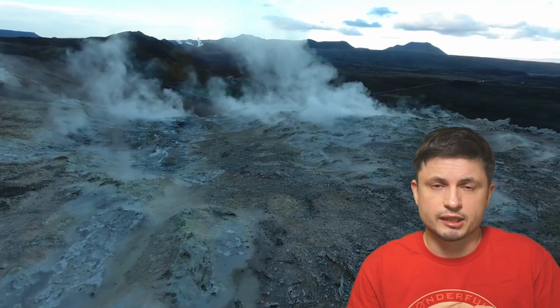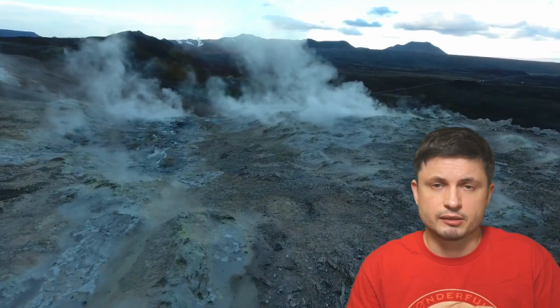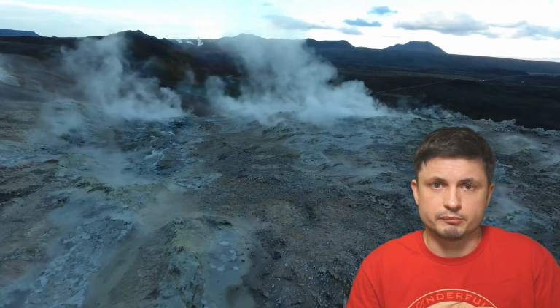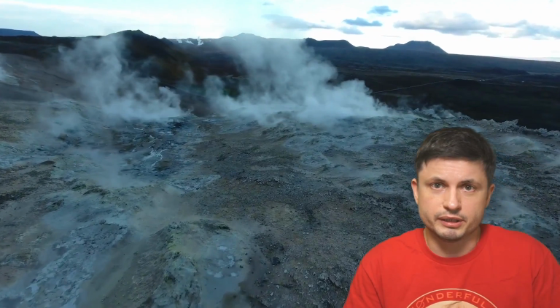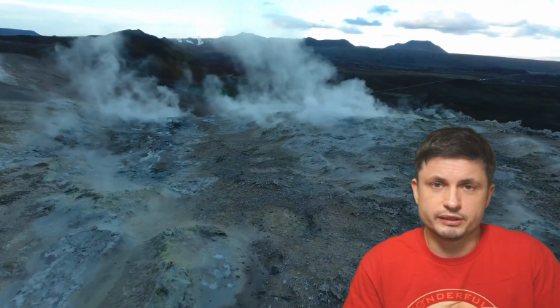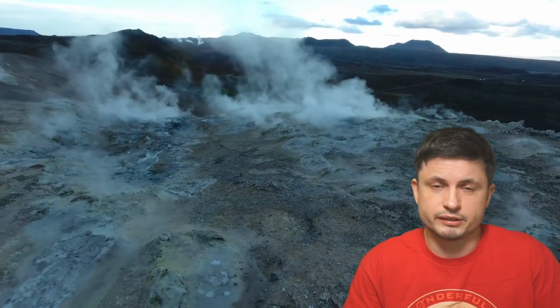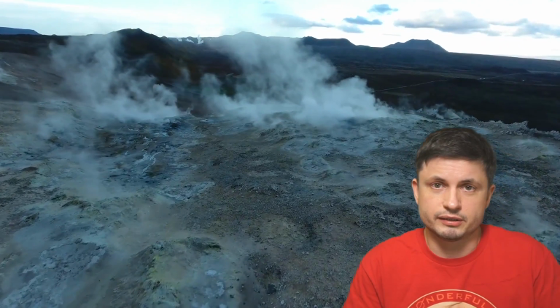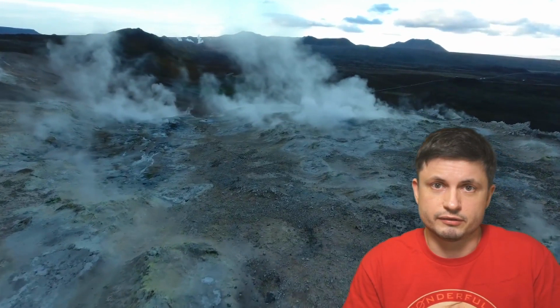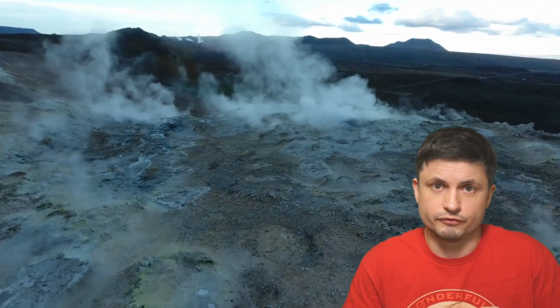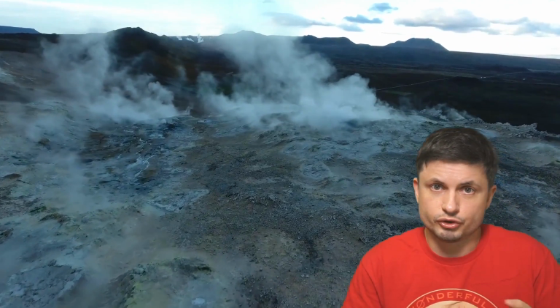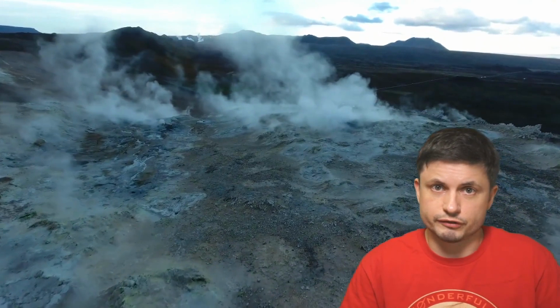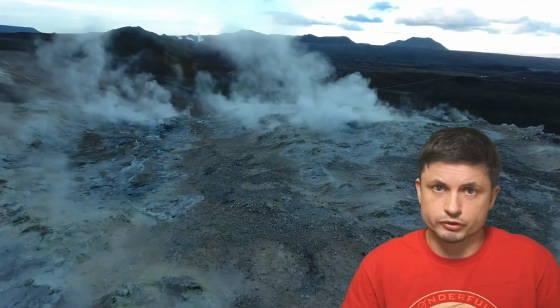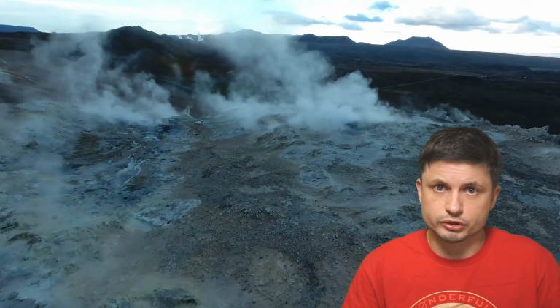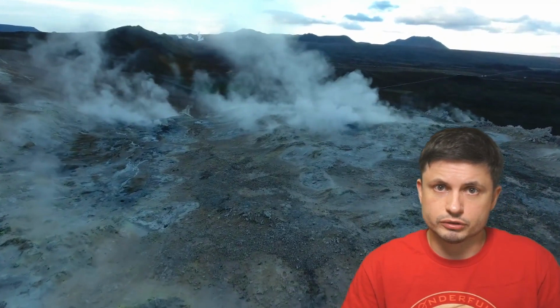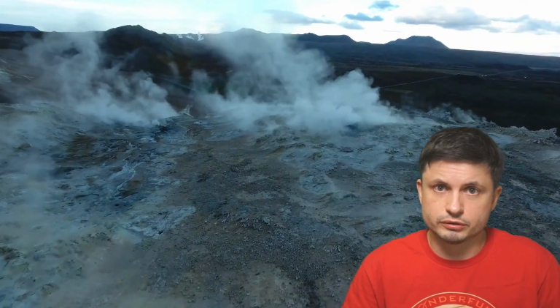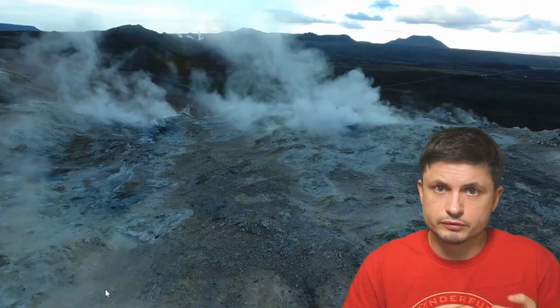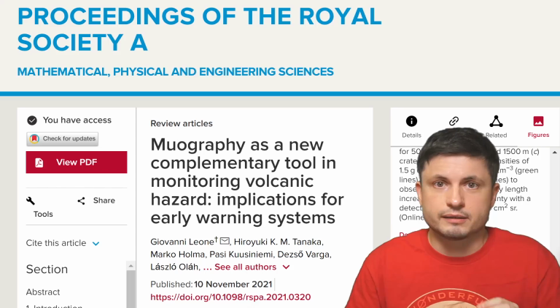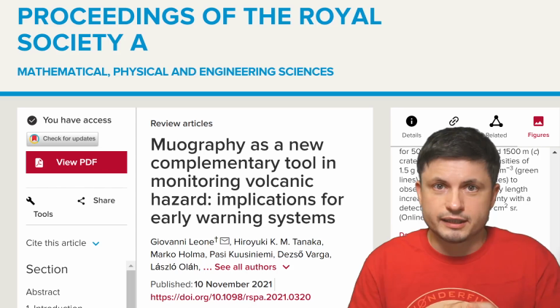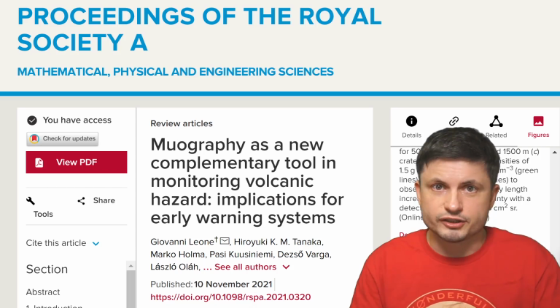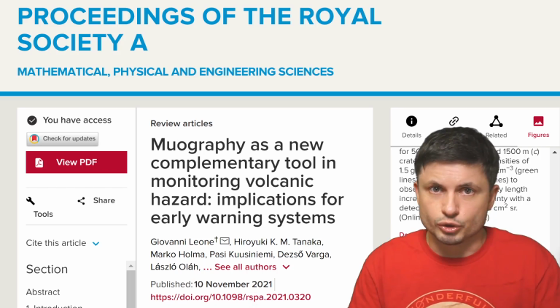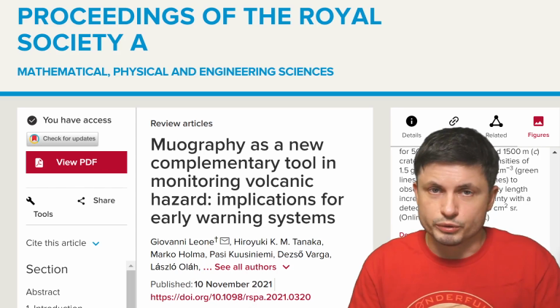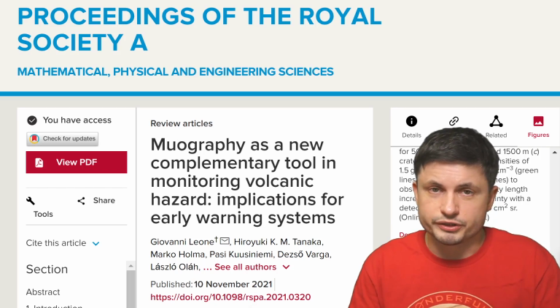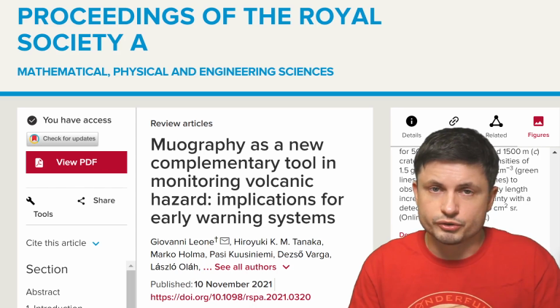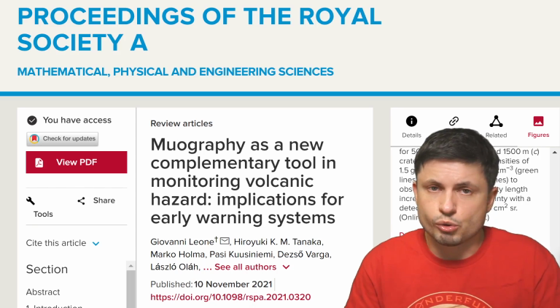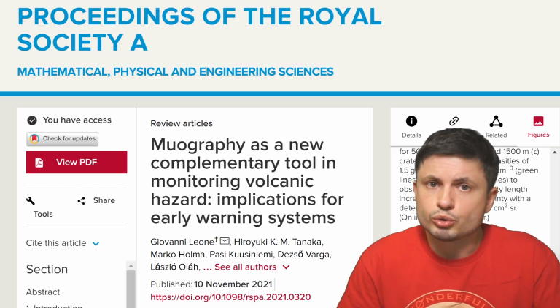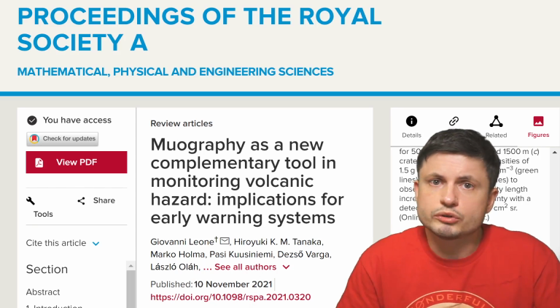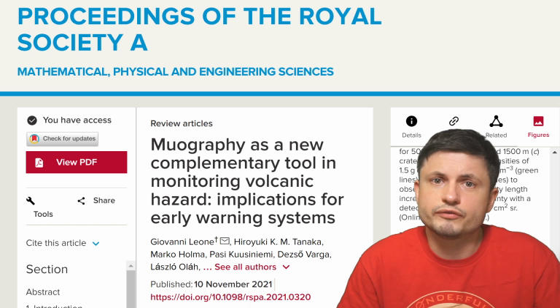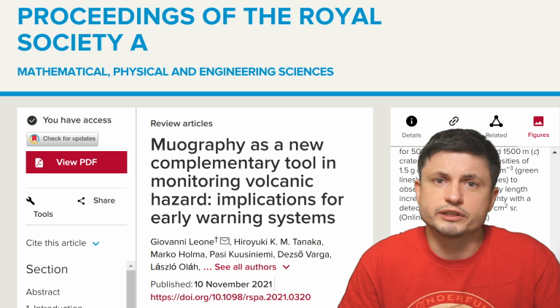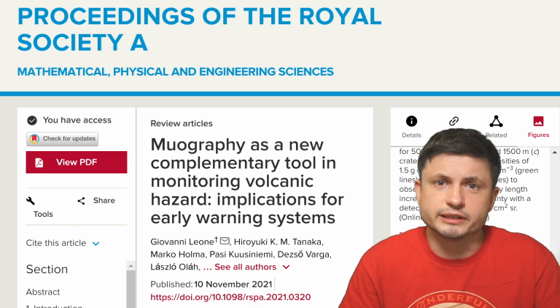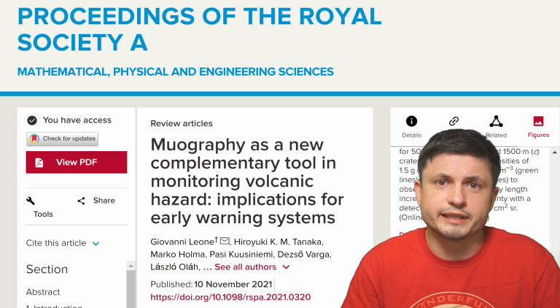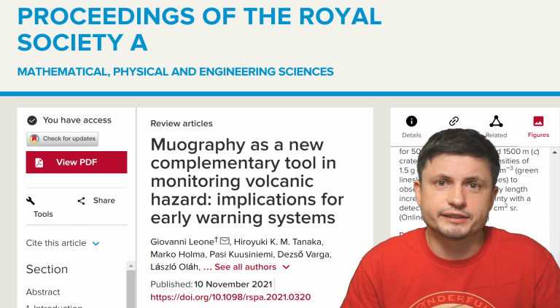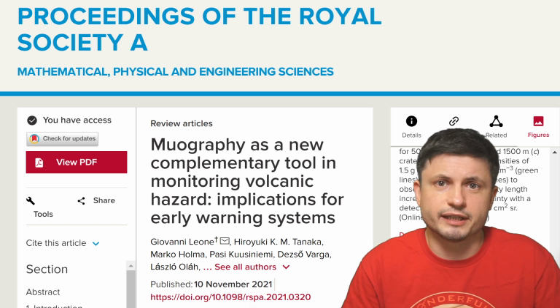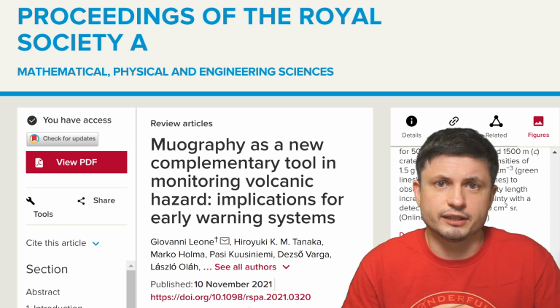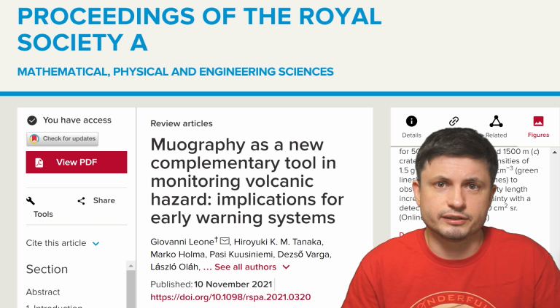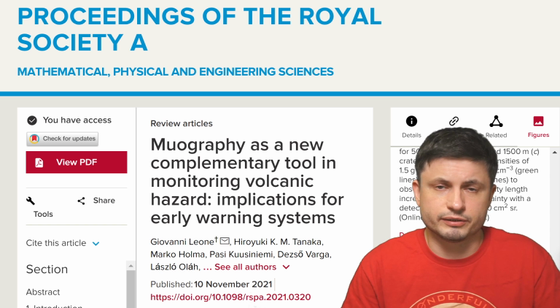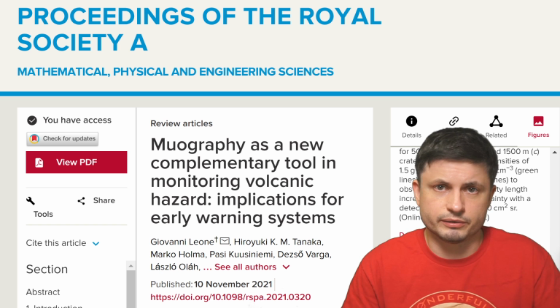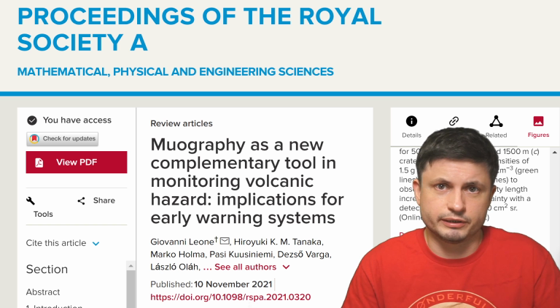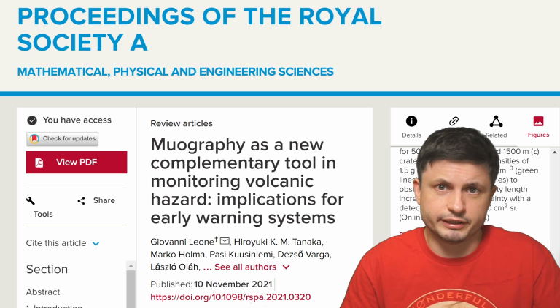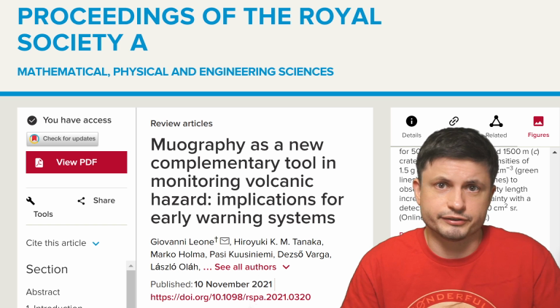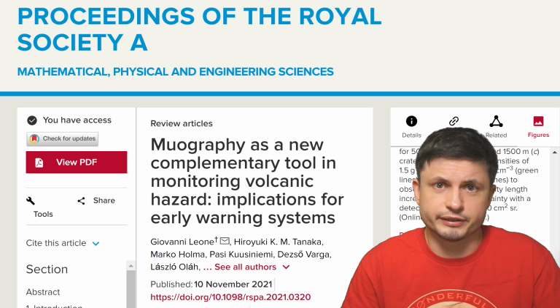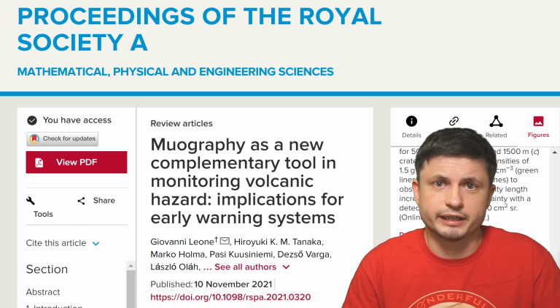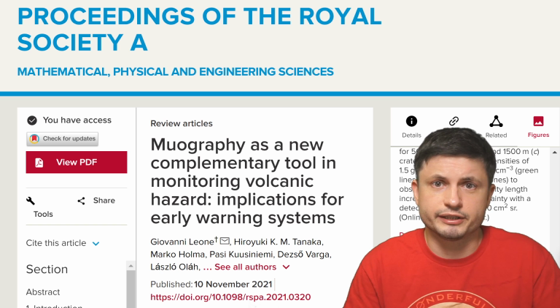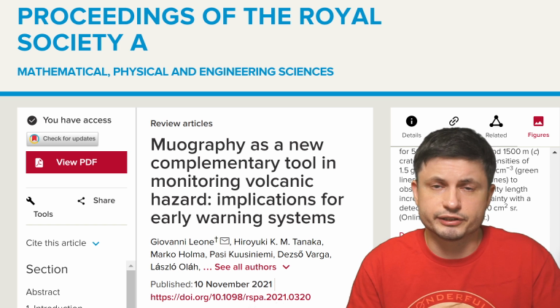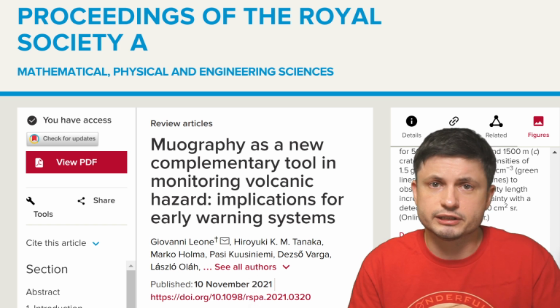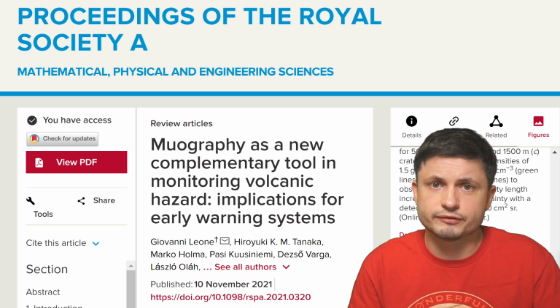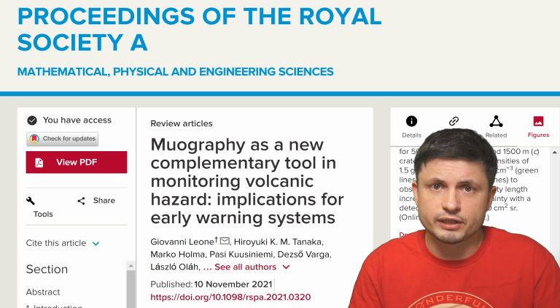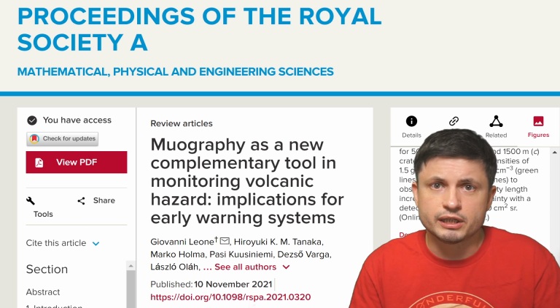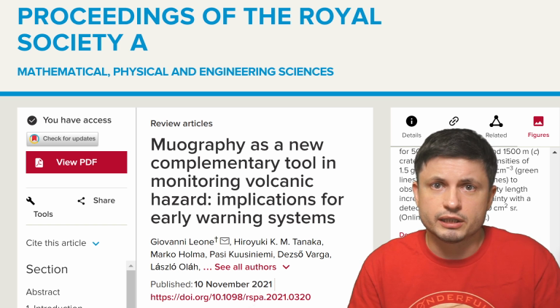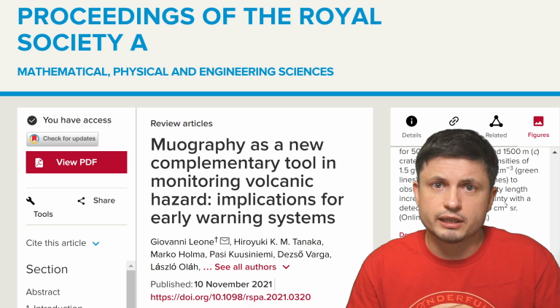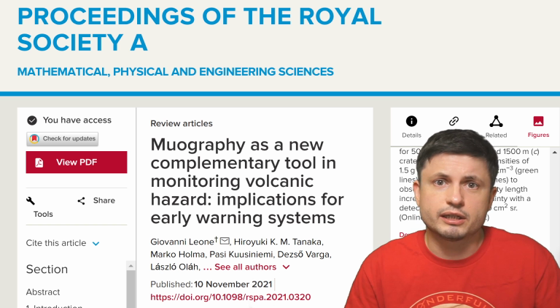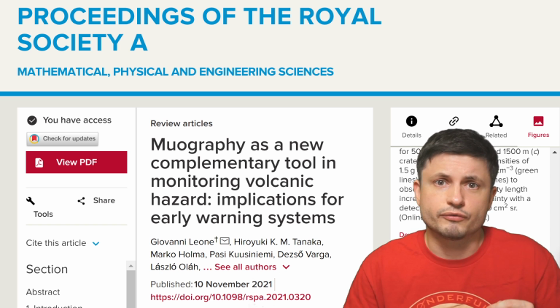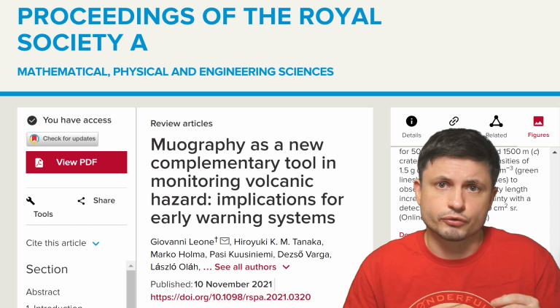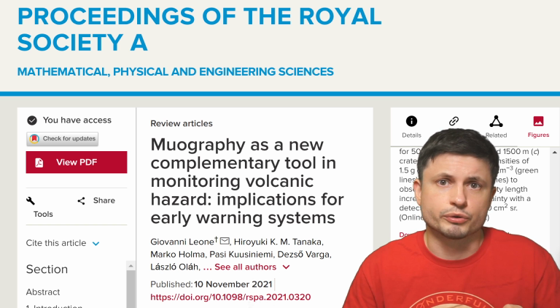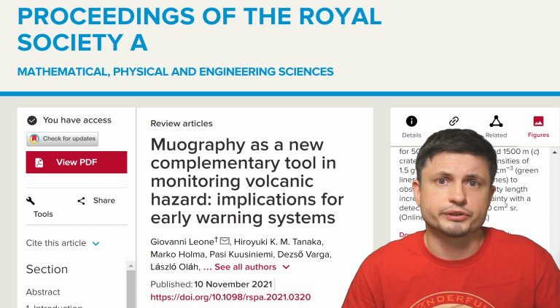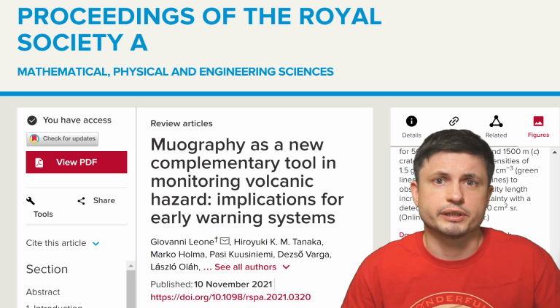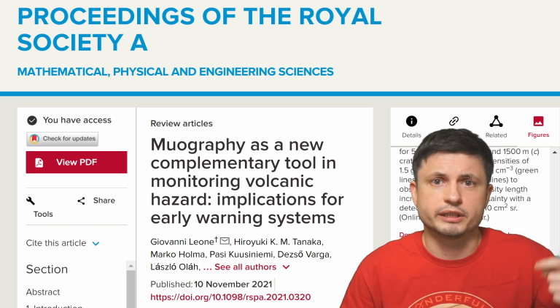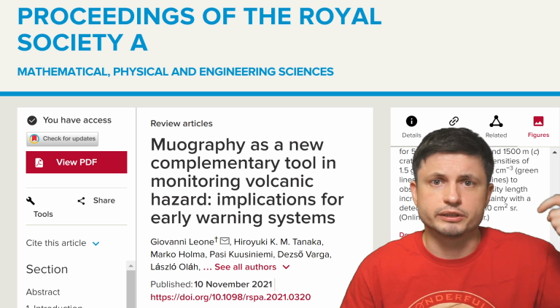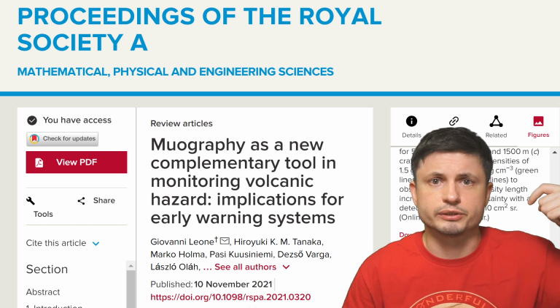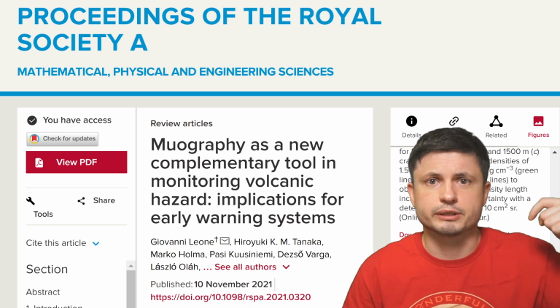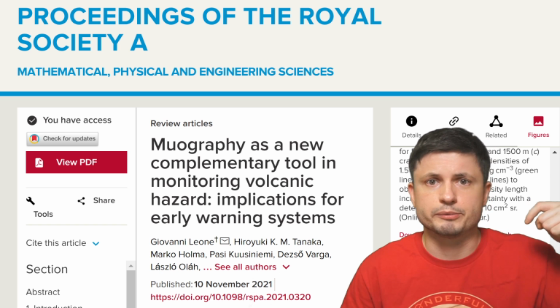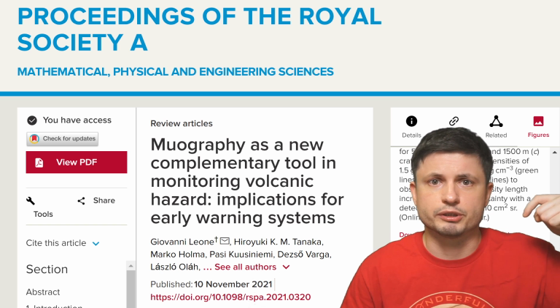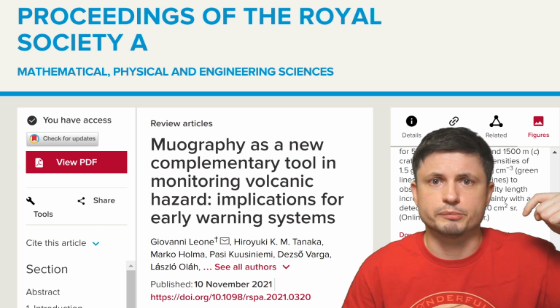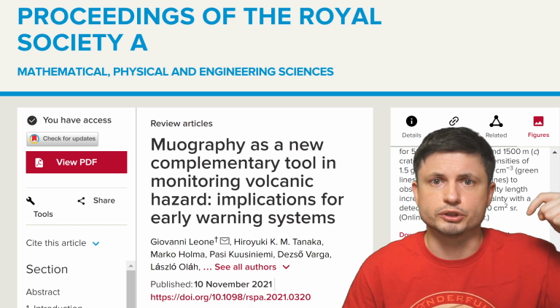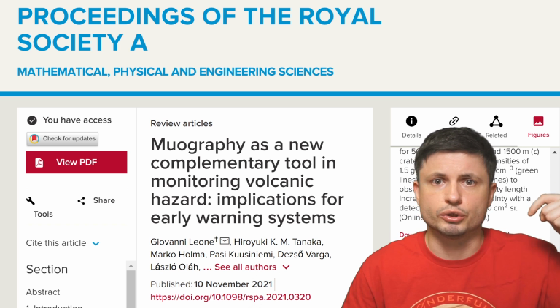All of the links and the study itself are of course in the description below.